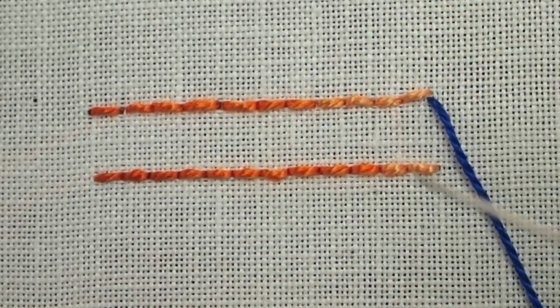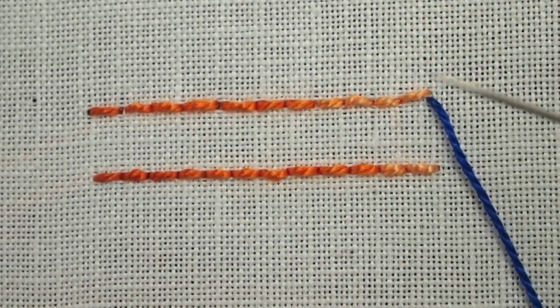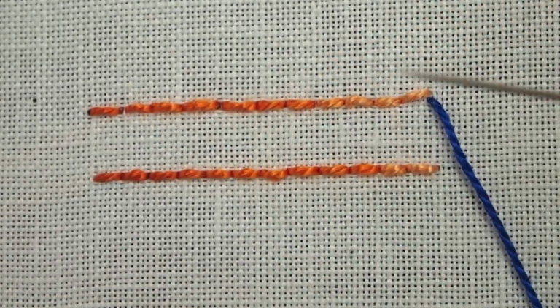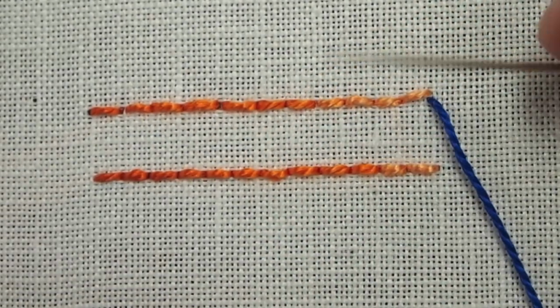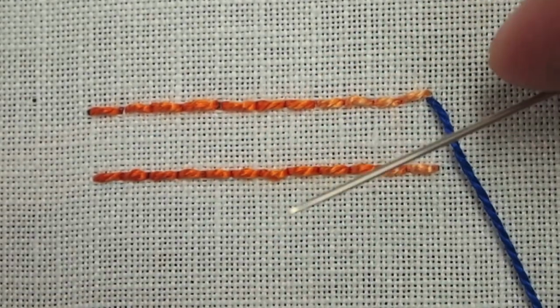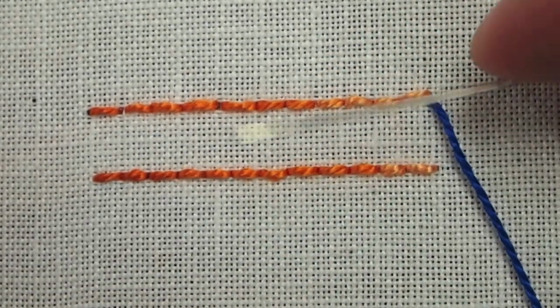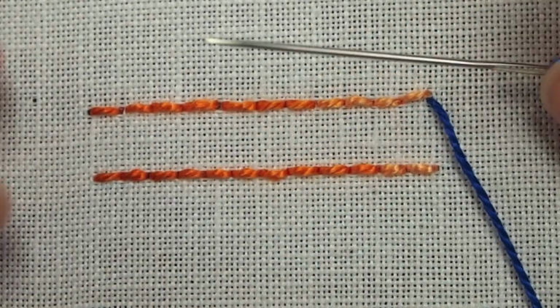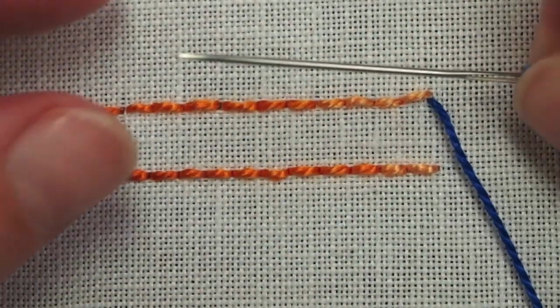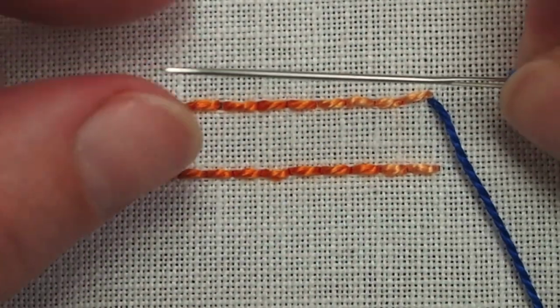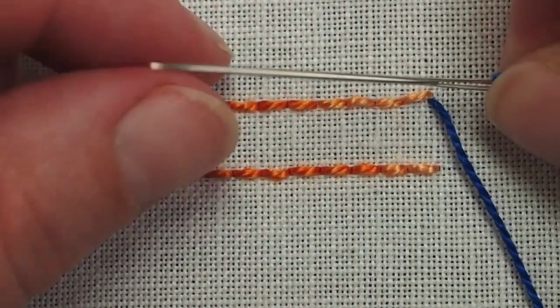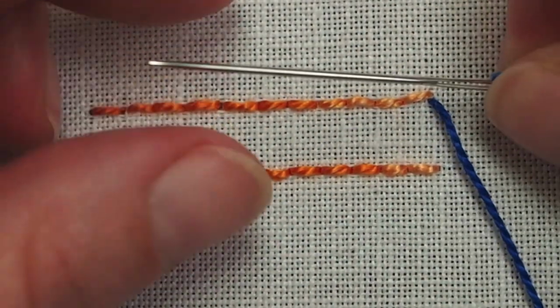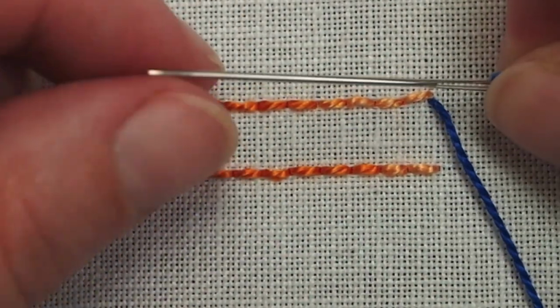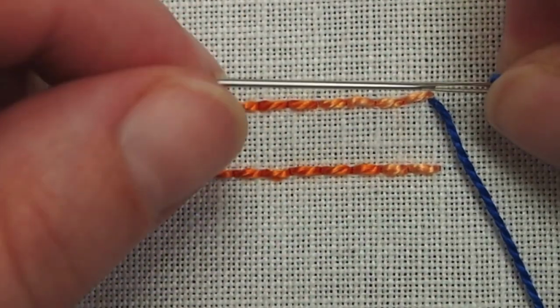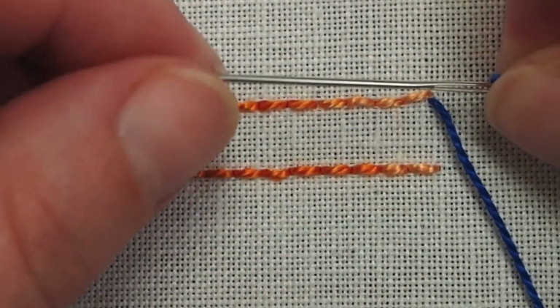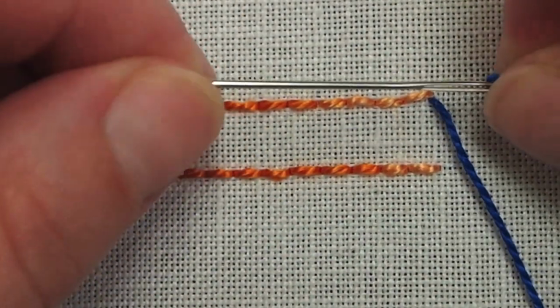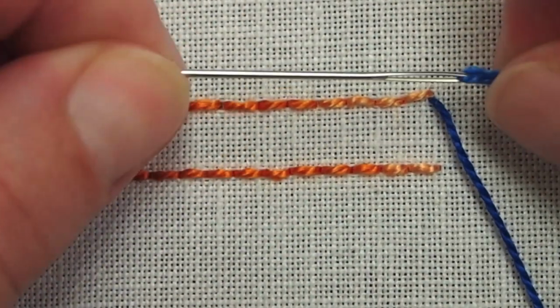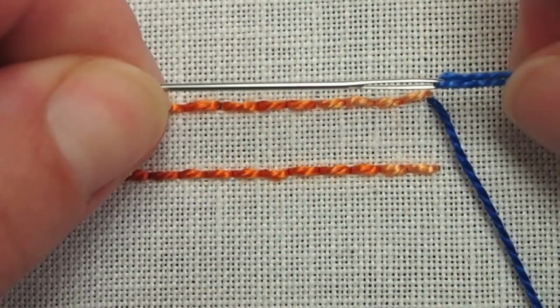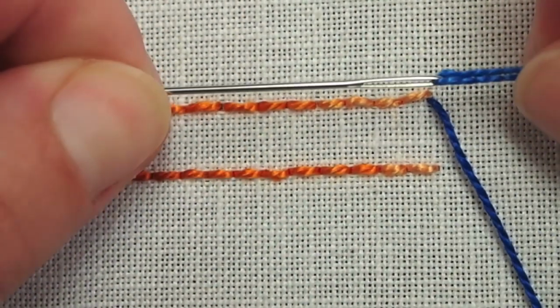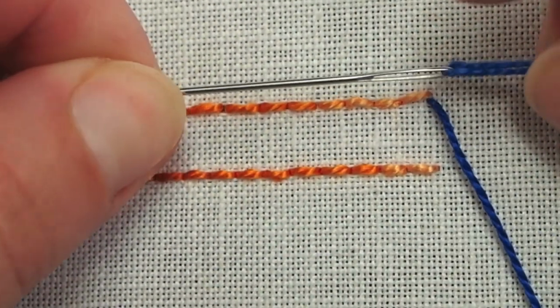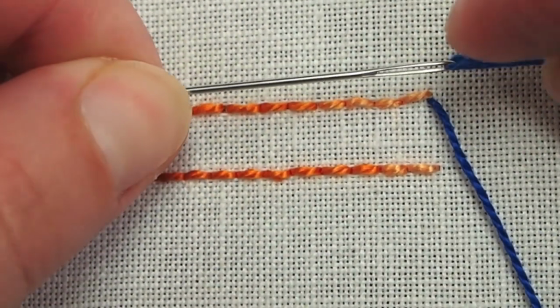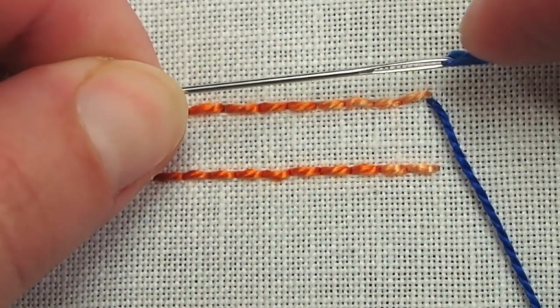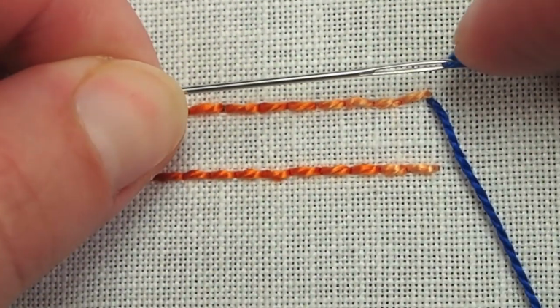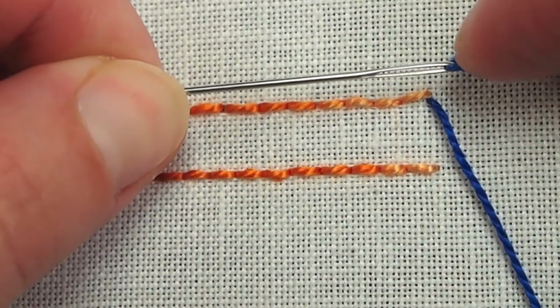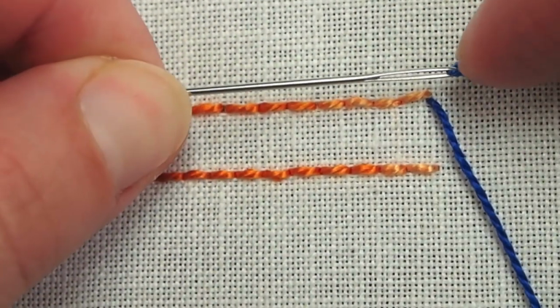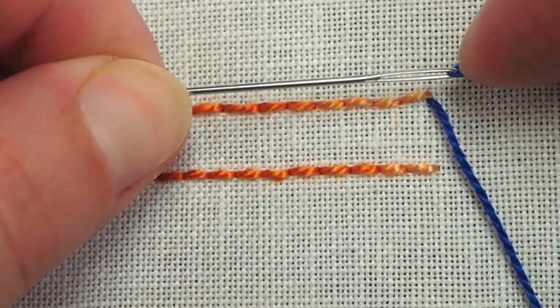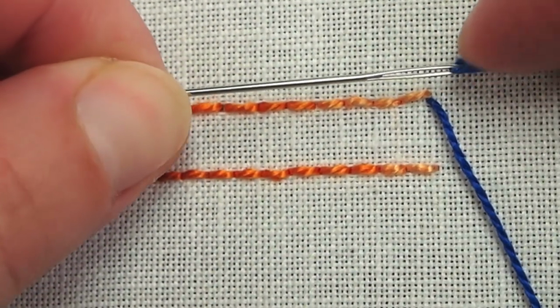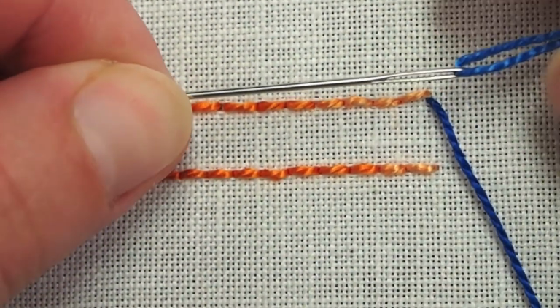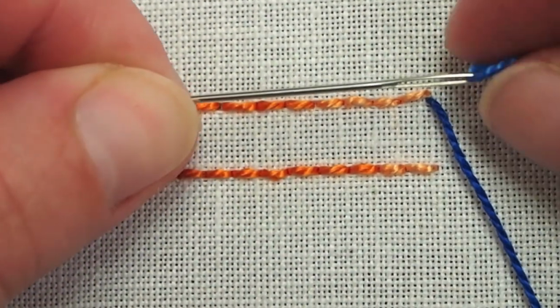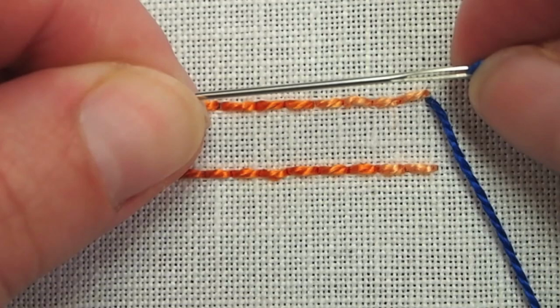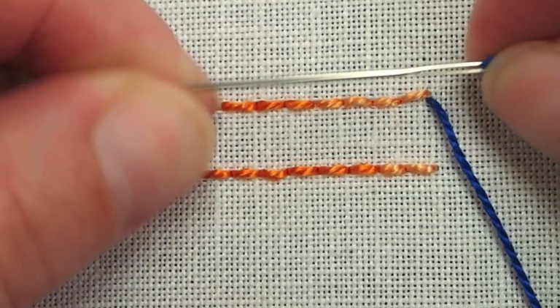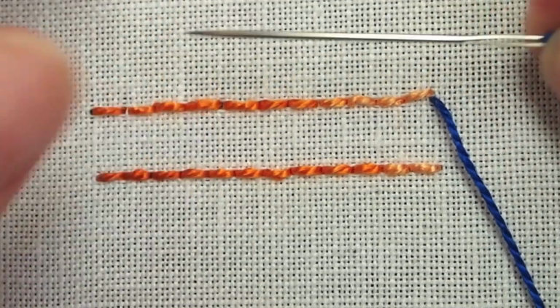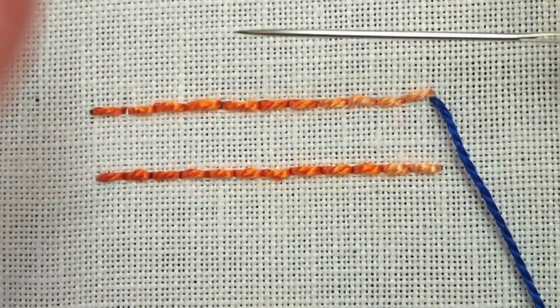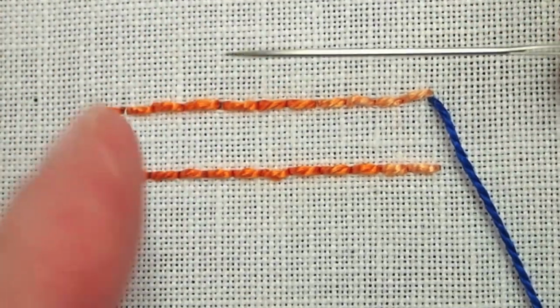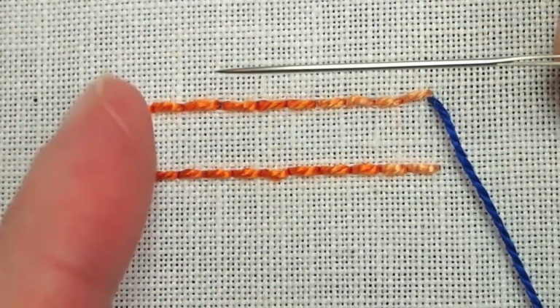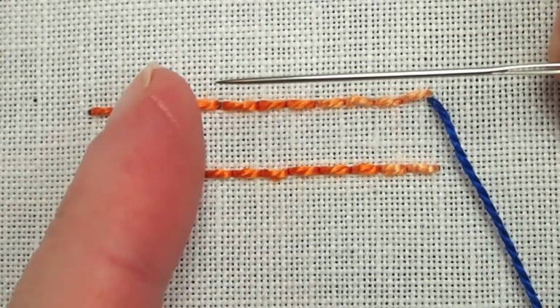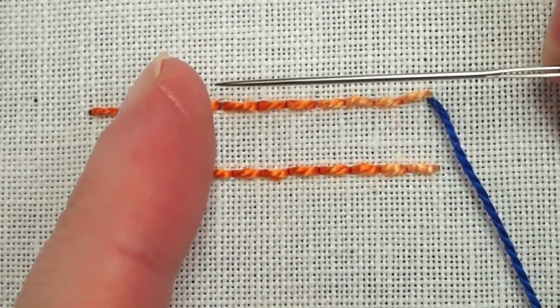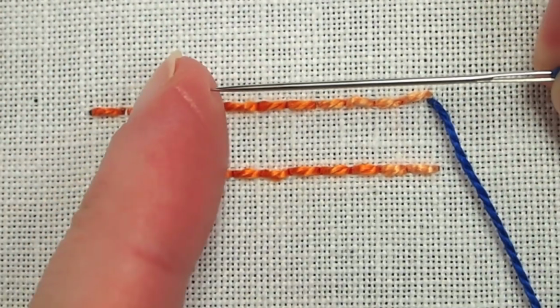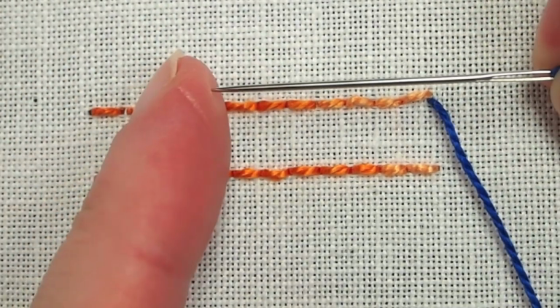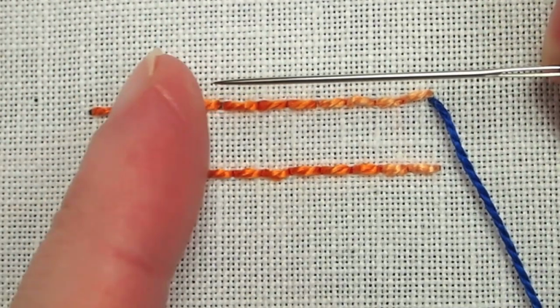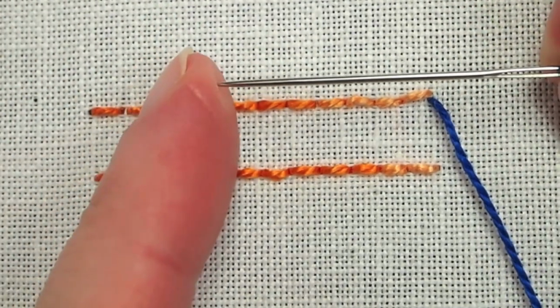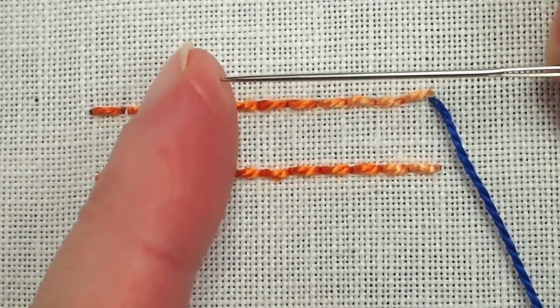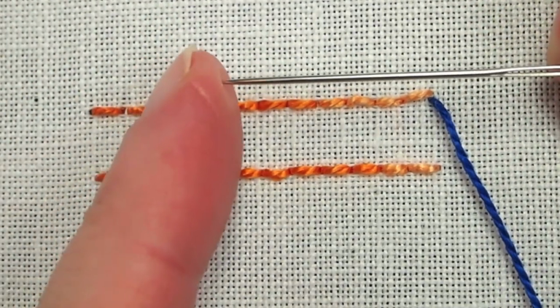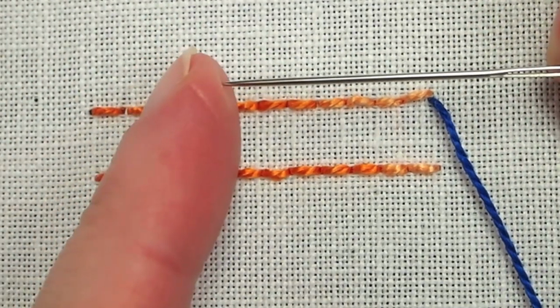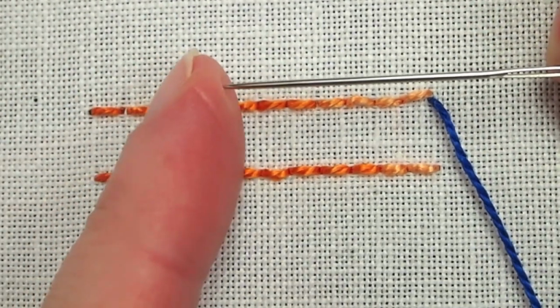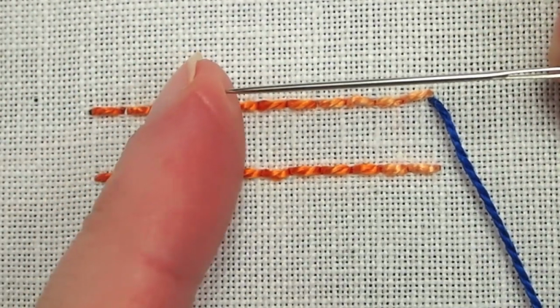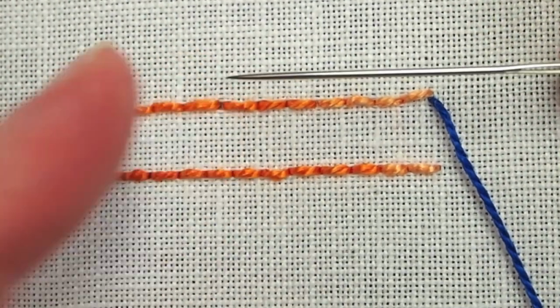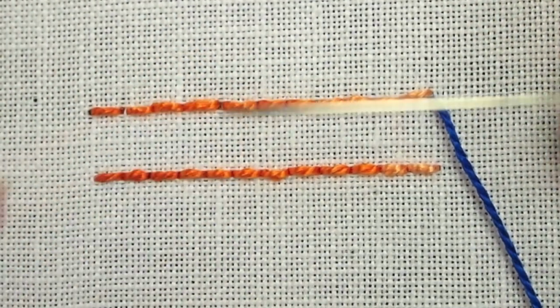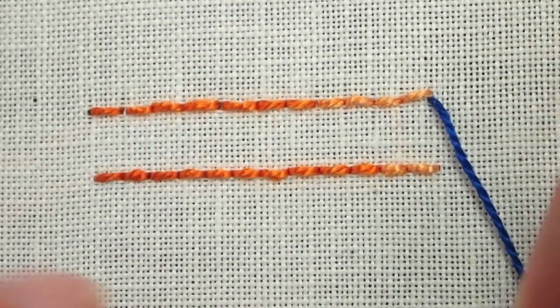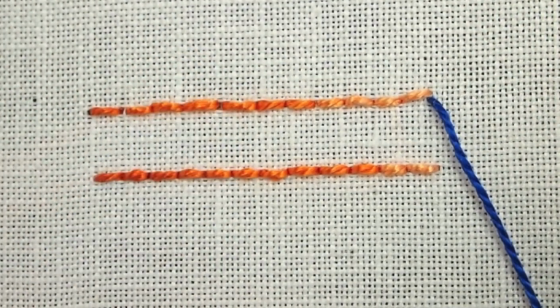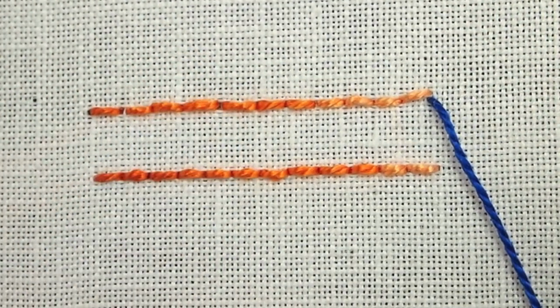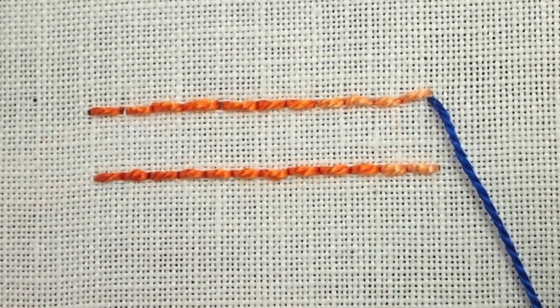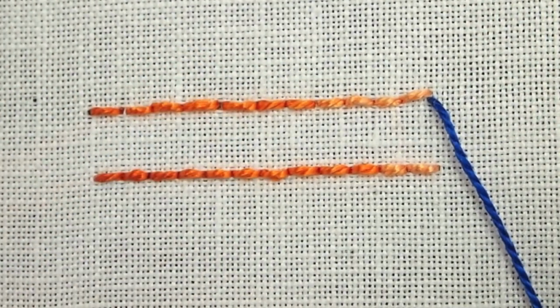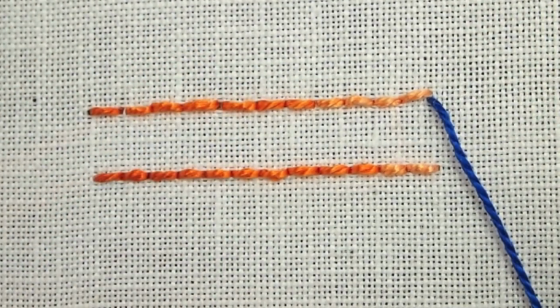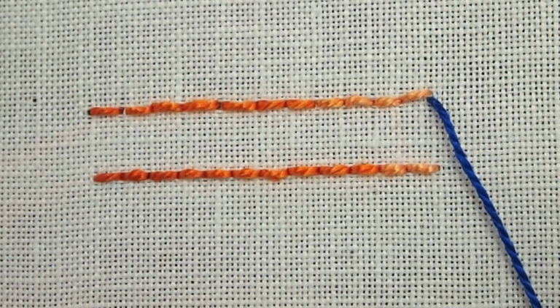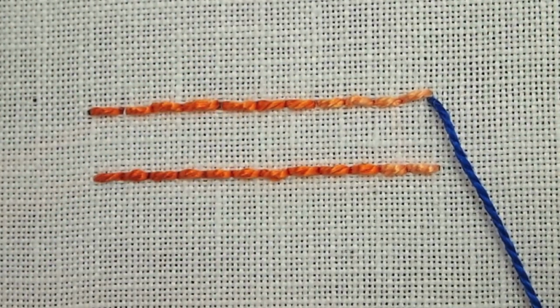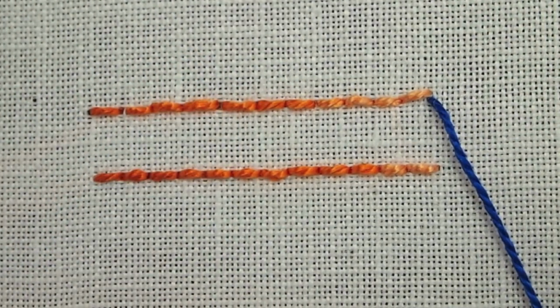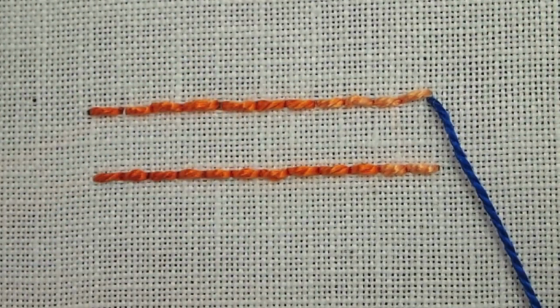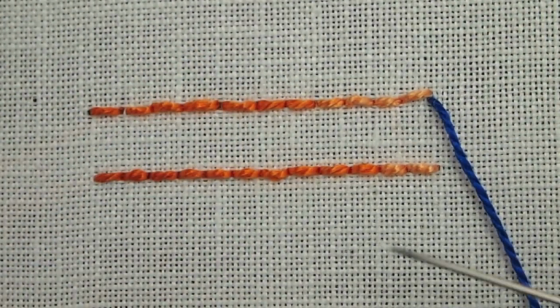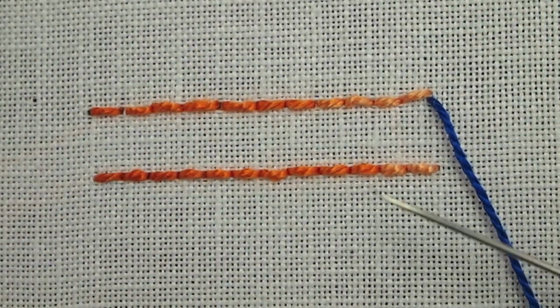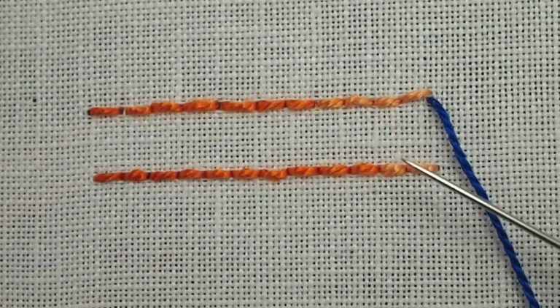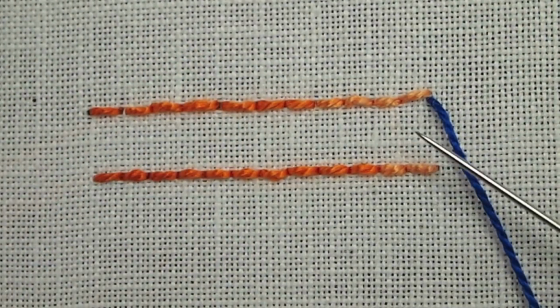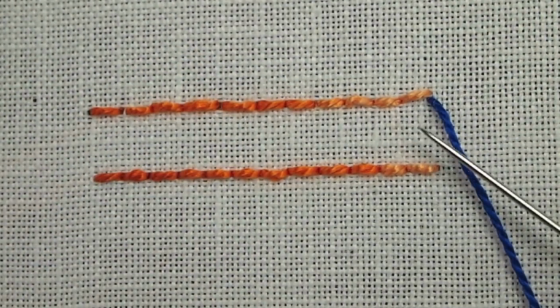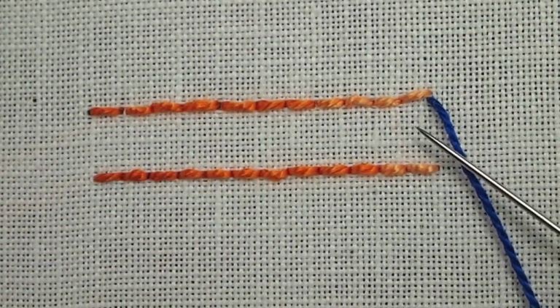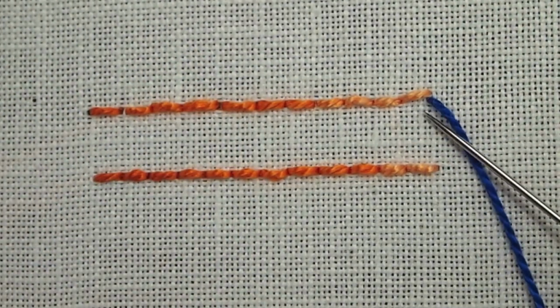I'm using a tapestry needle. It has a long eye and a blunt tip, and that way I don't snag any of the backstitches as I pass behind them.